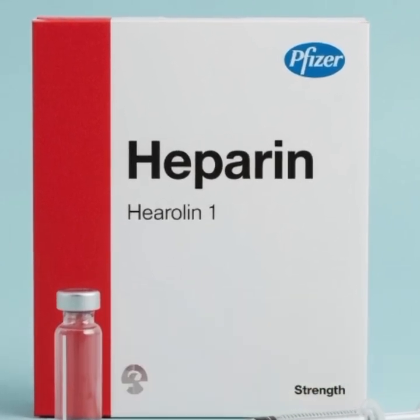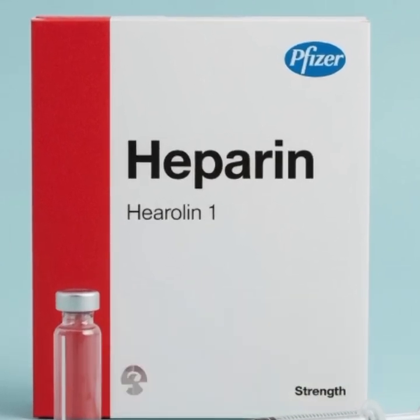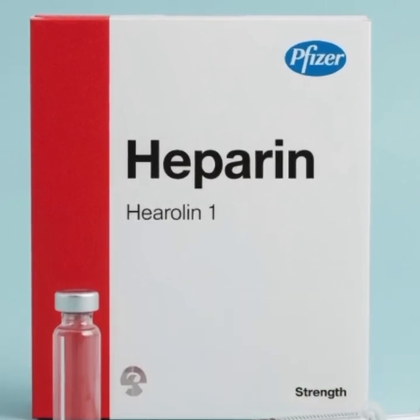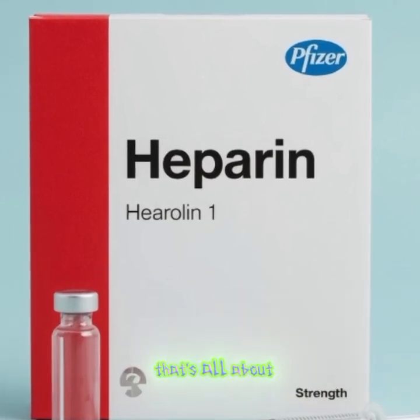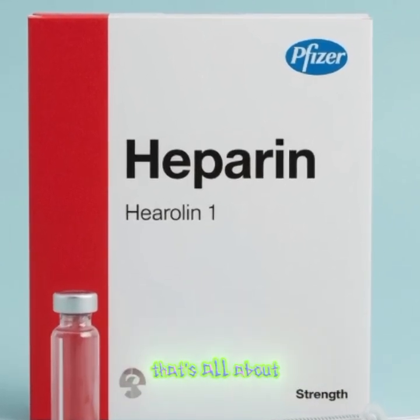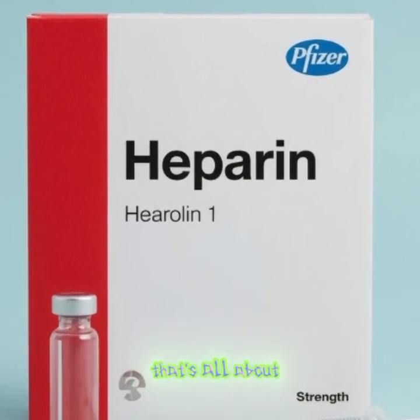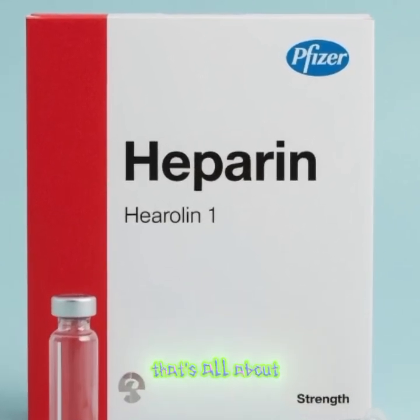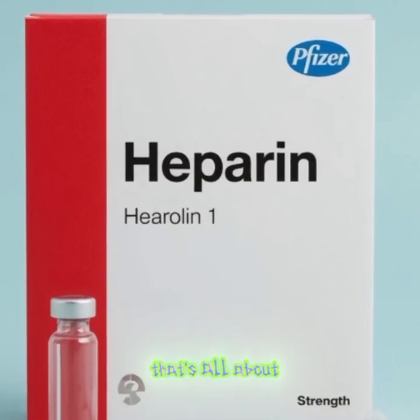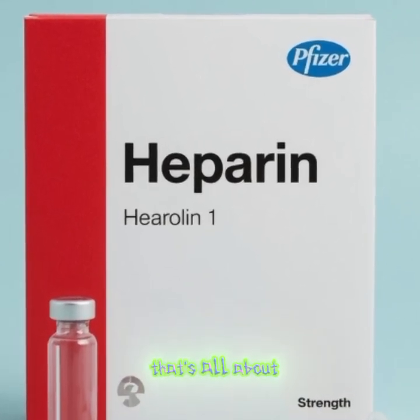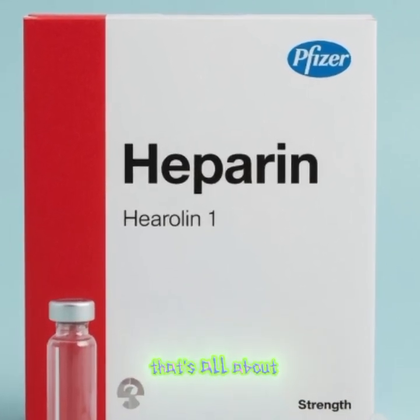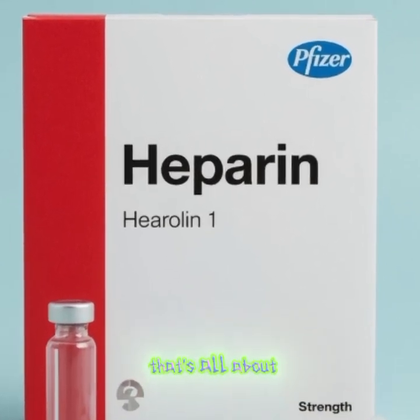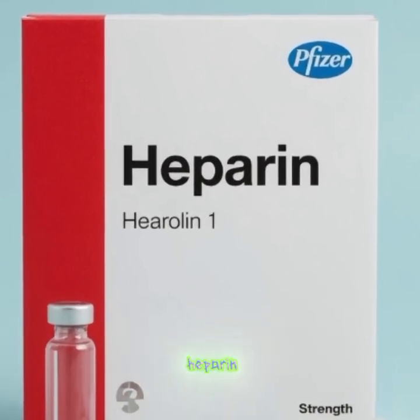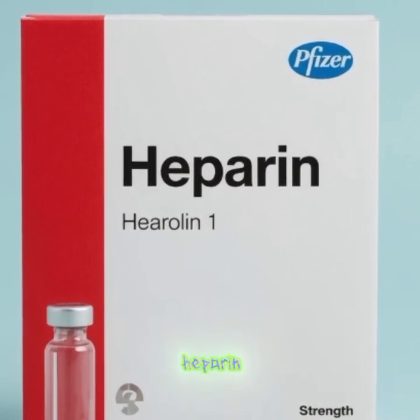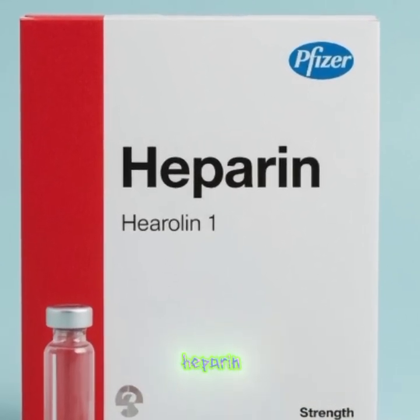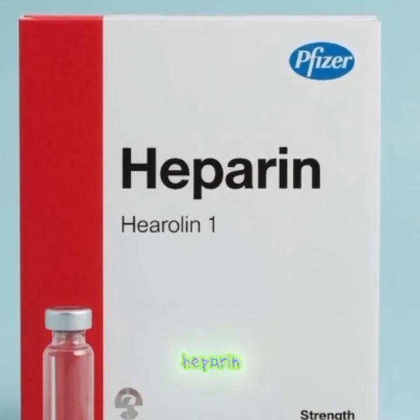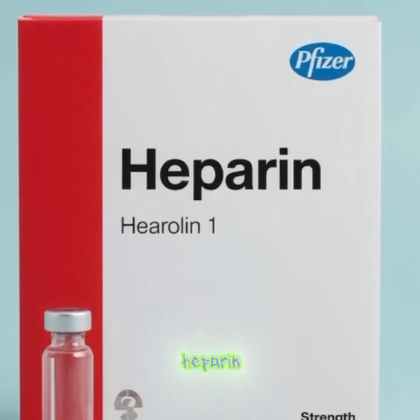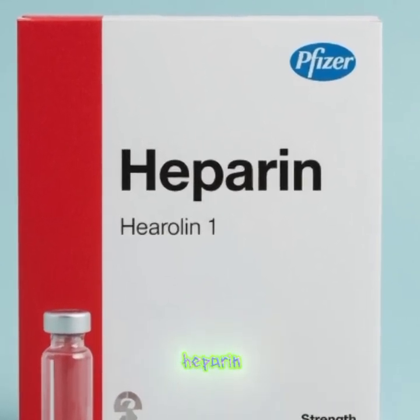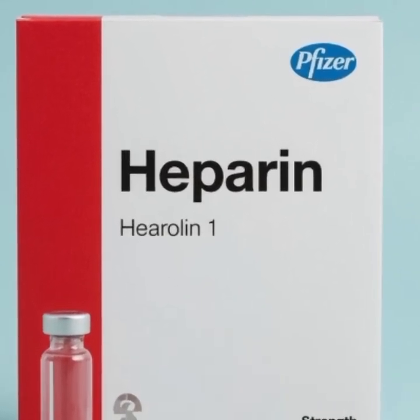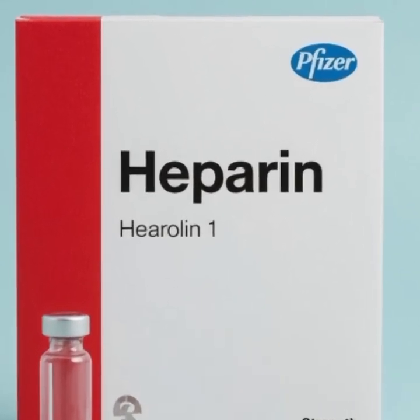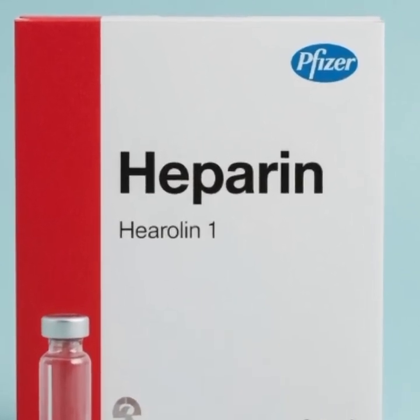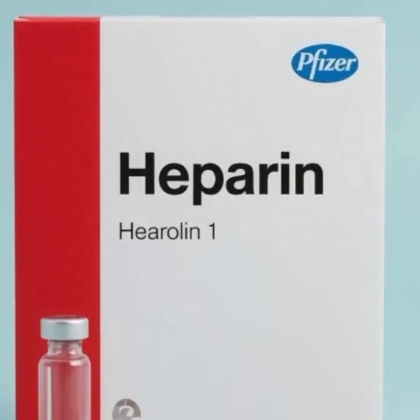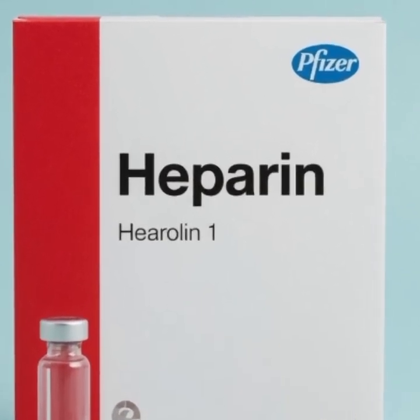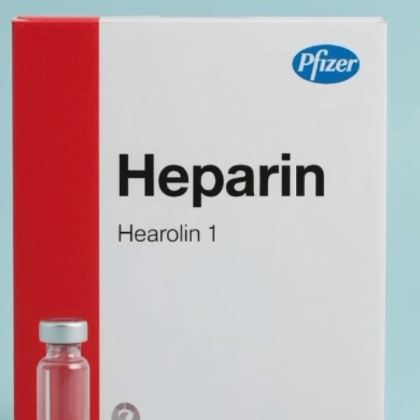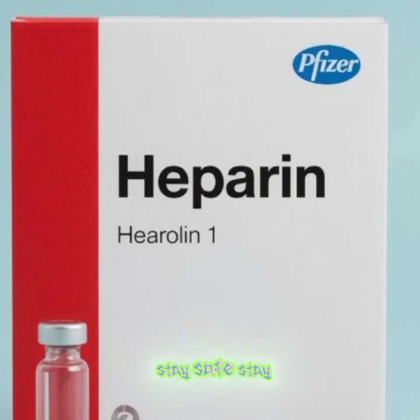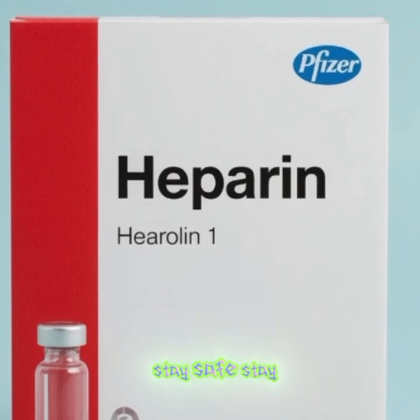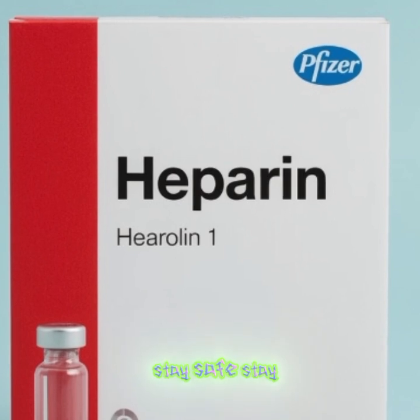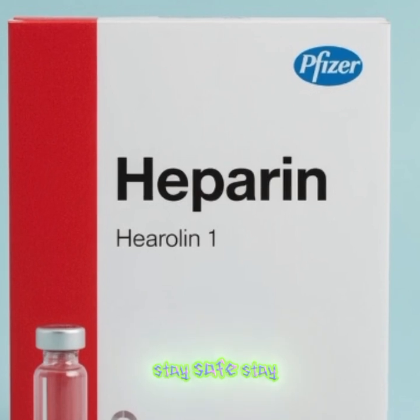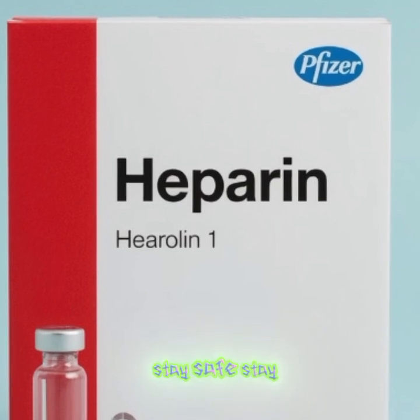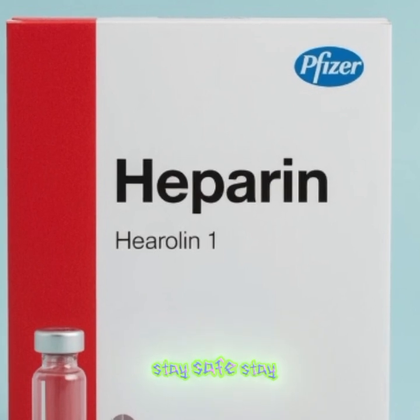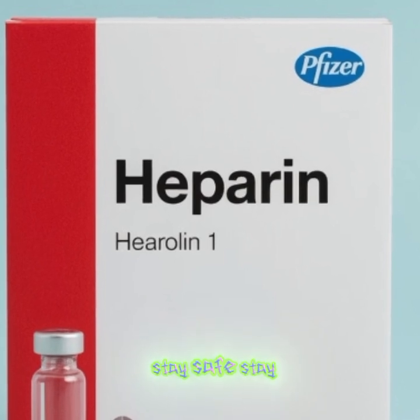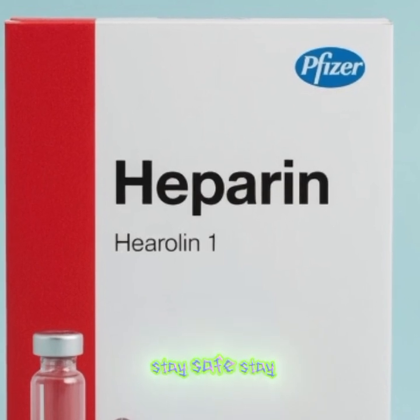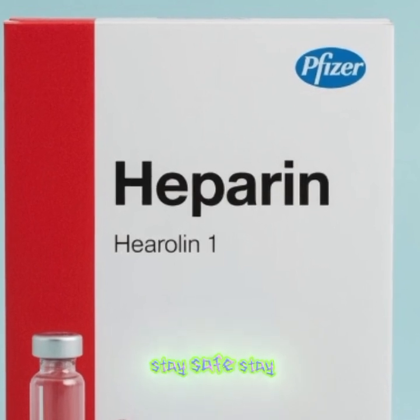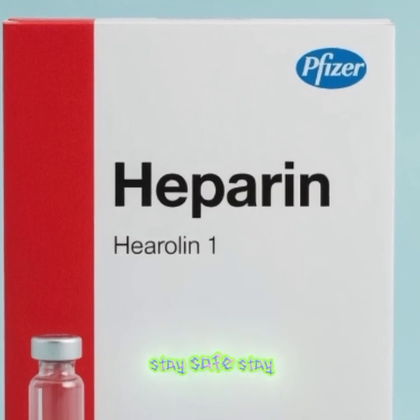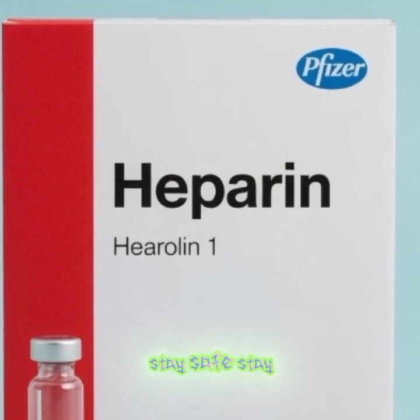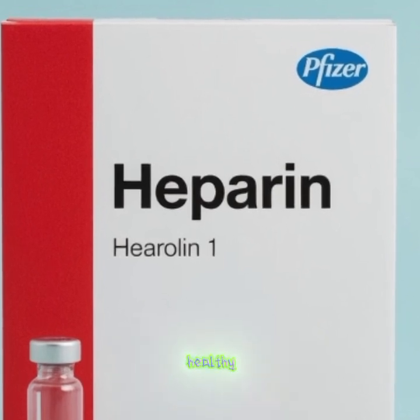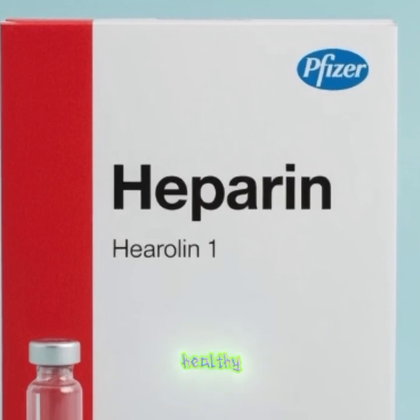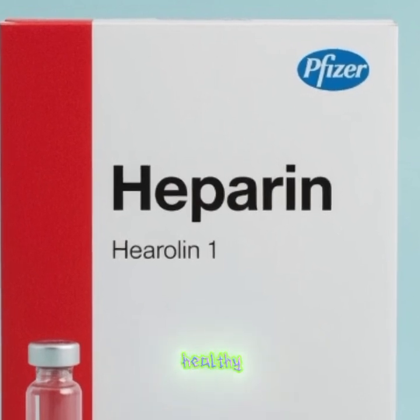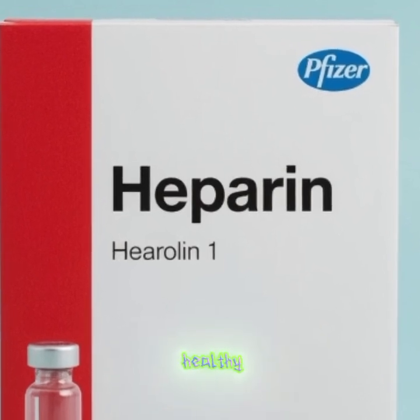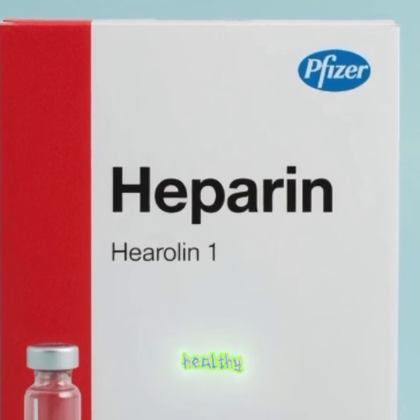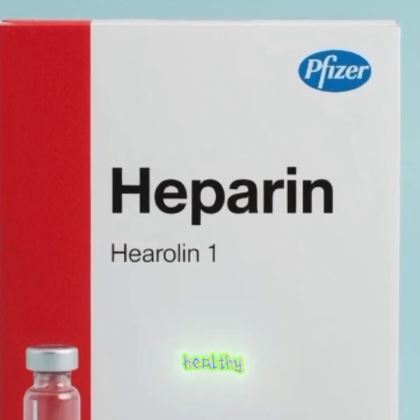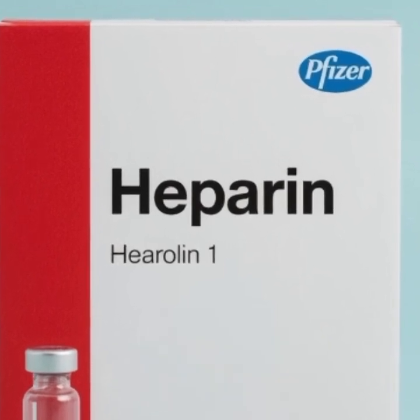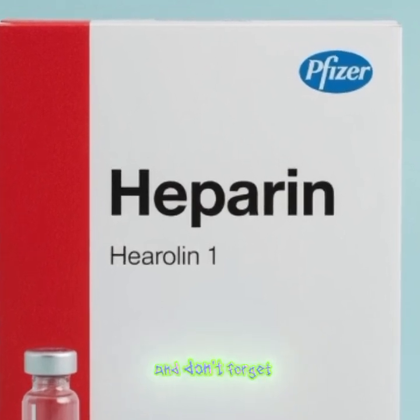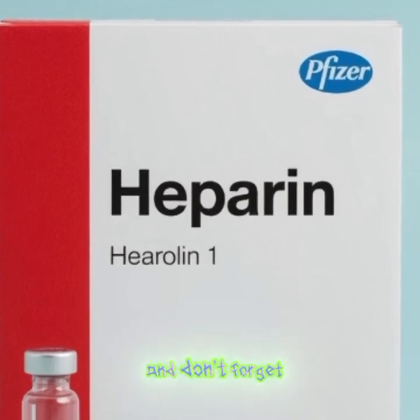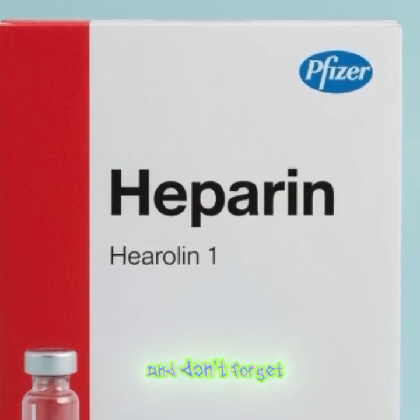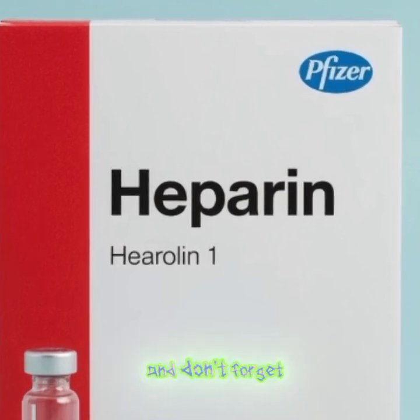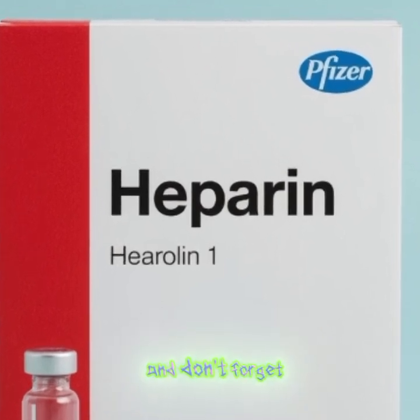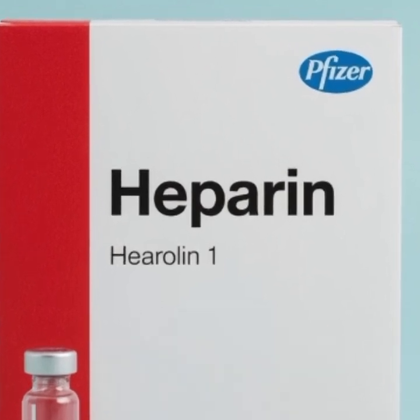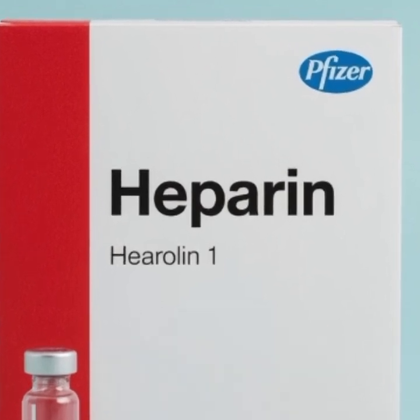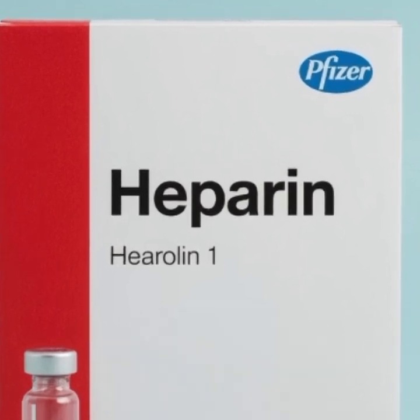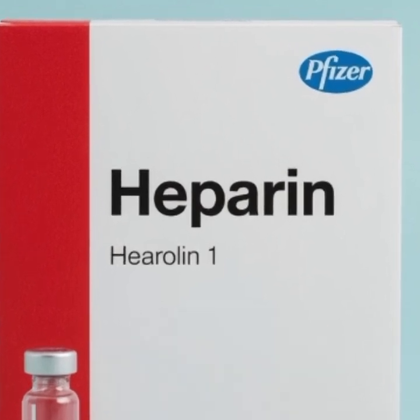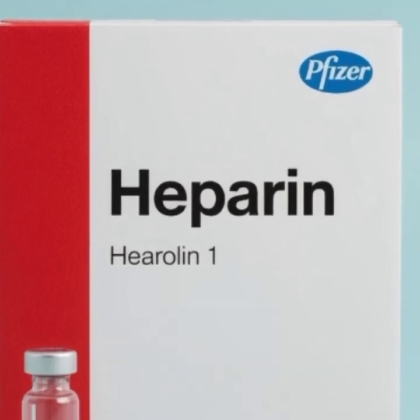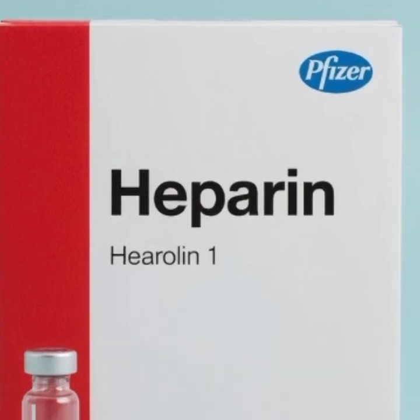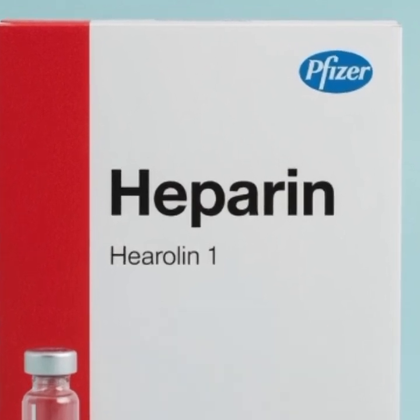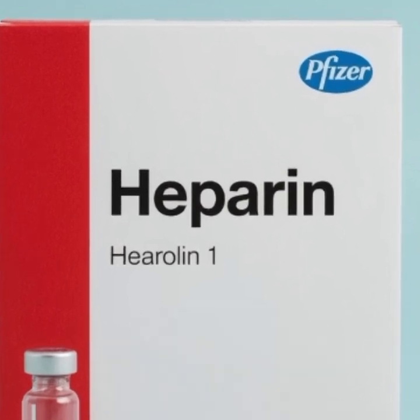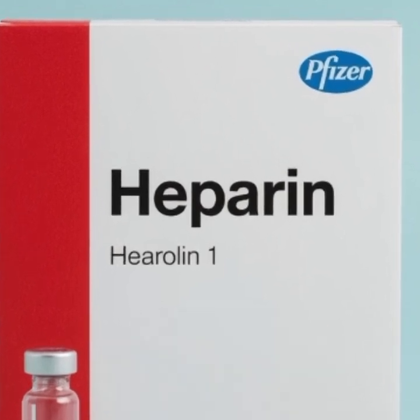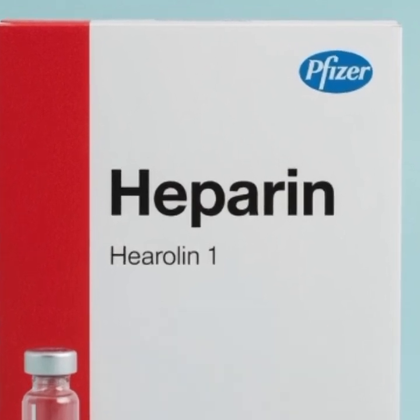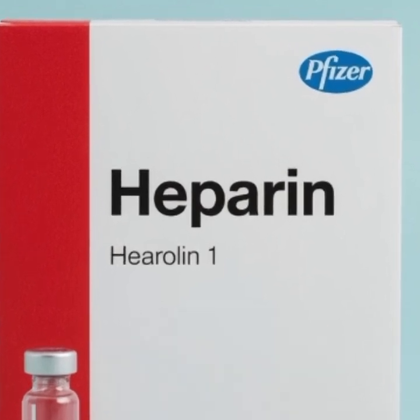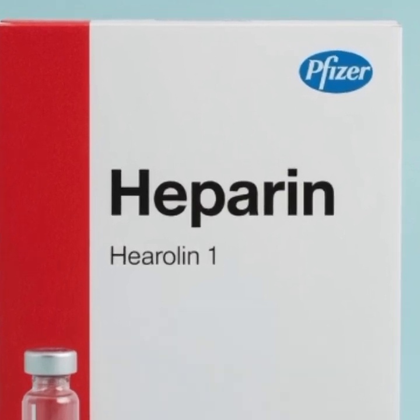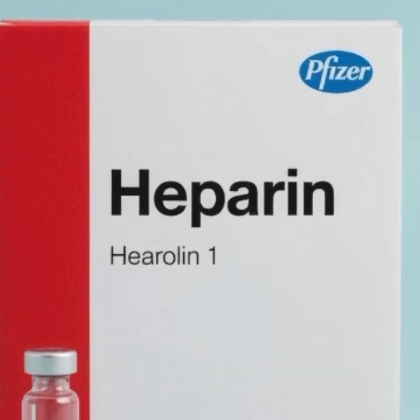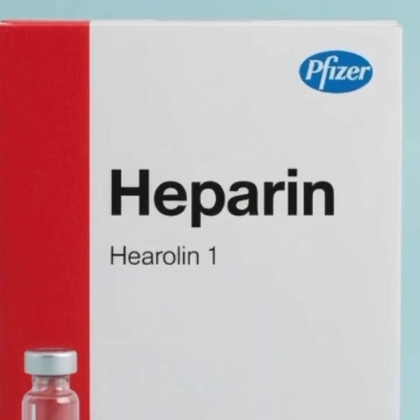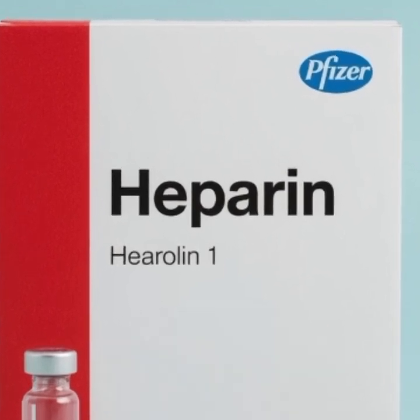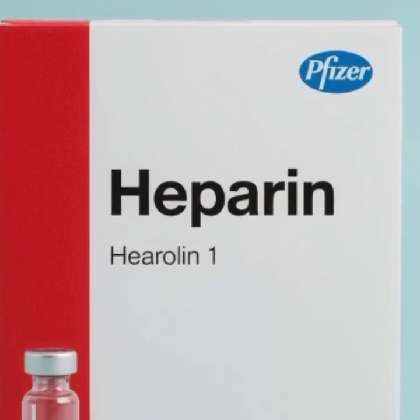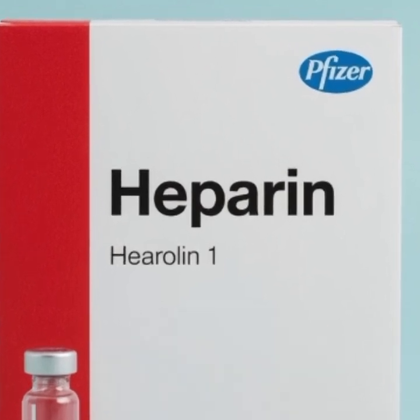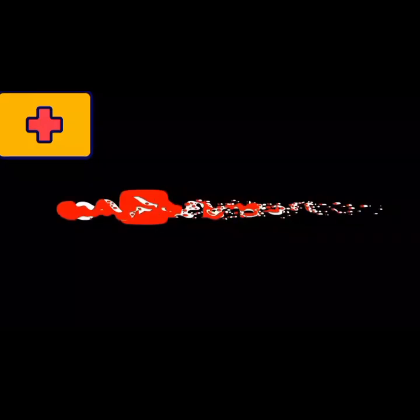That's all about heparin. Stay safe, stay healthy, and don't forget to subscribe for more medical tips.